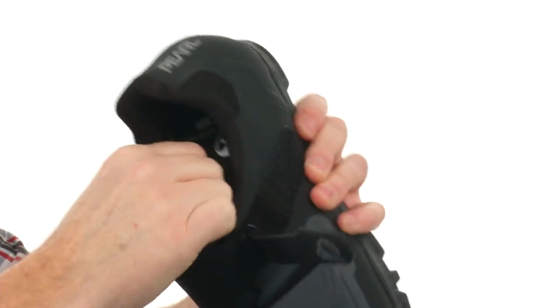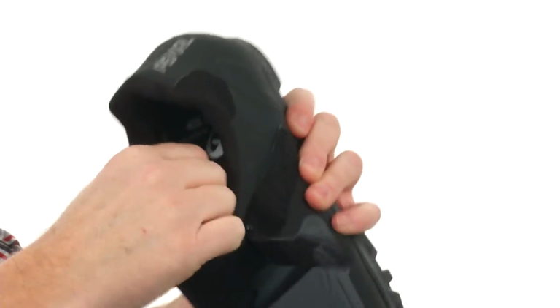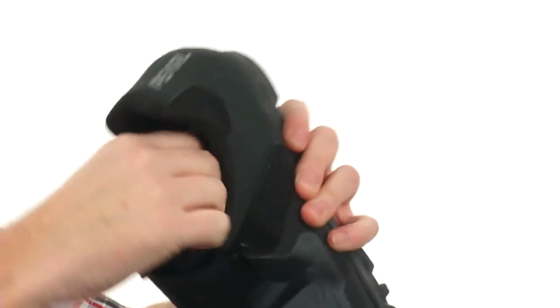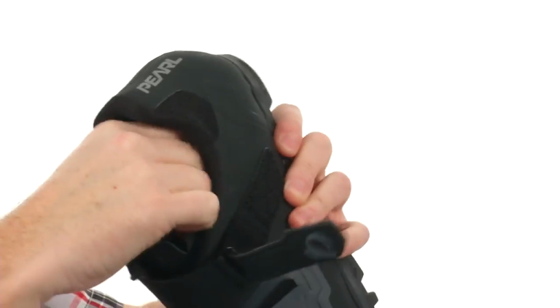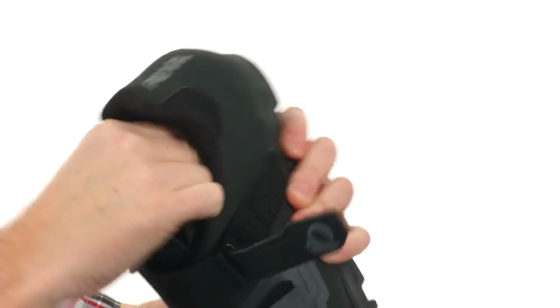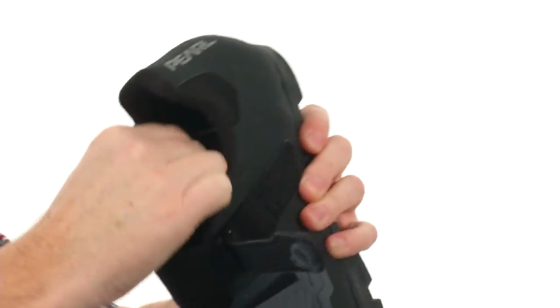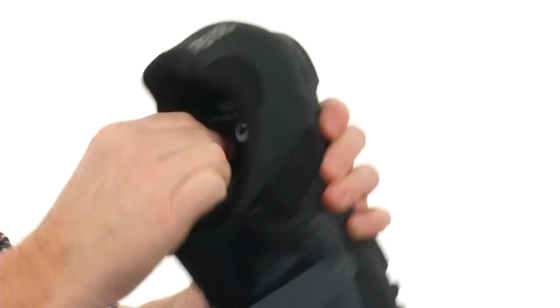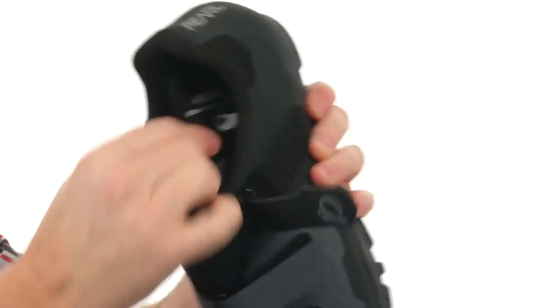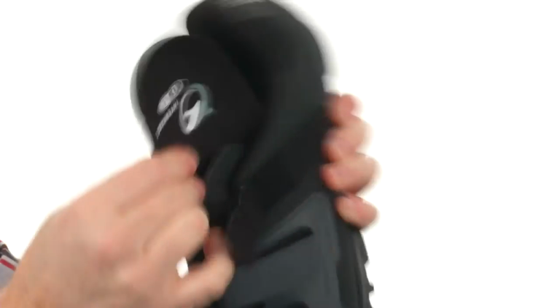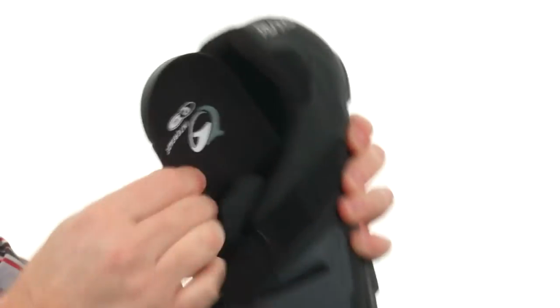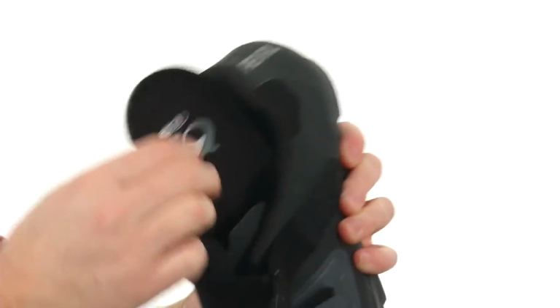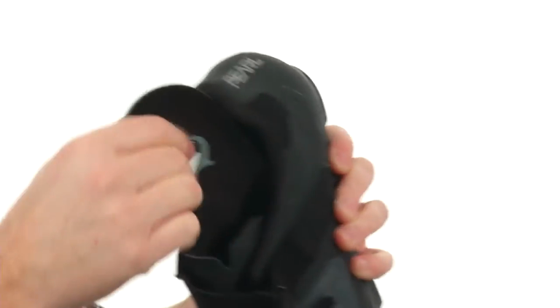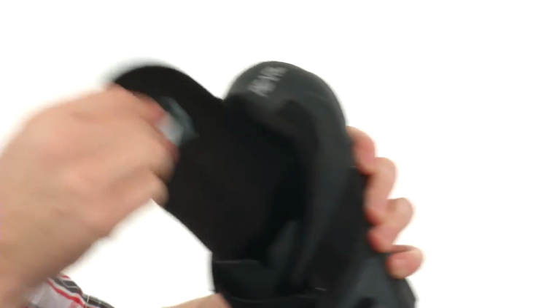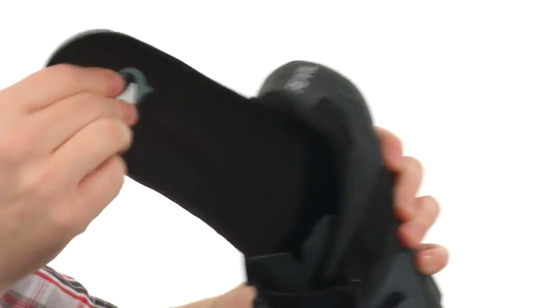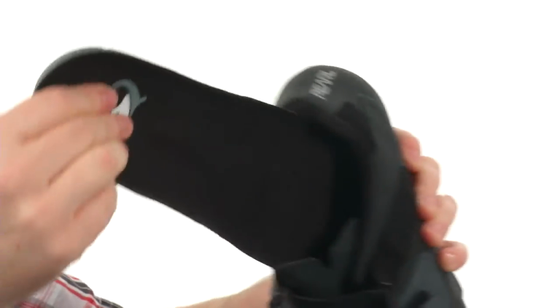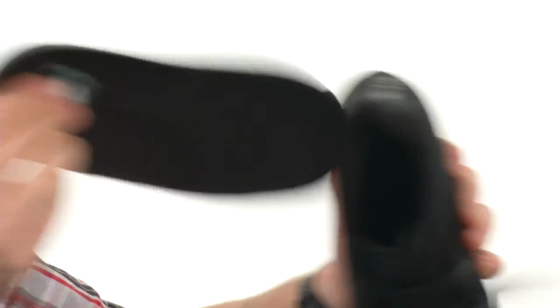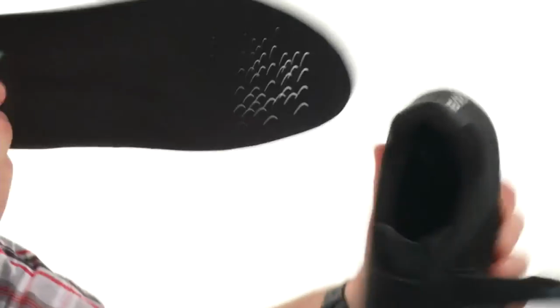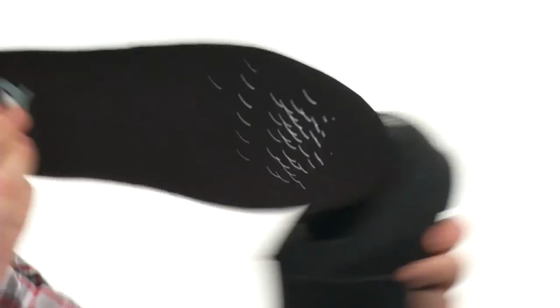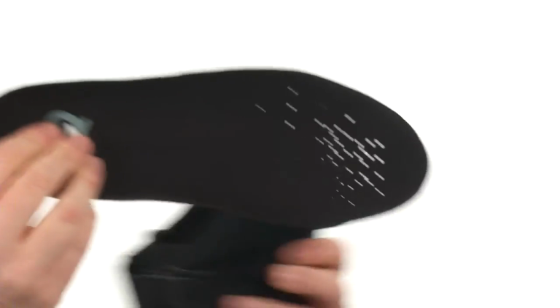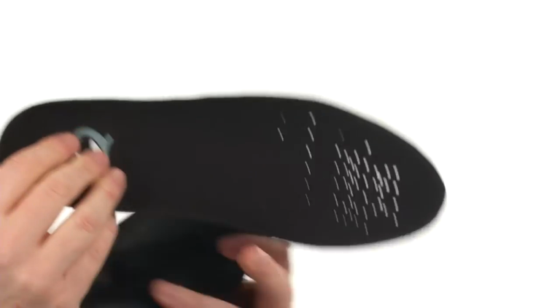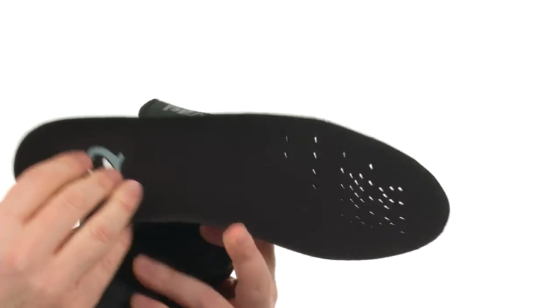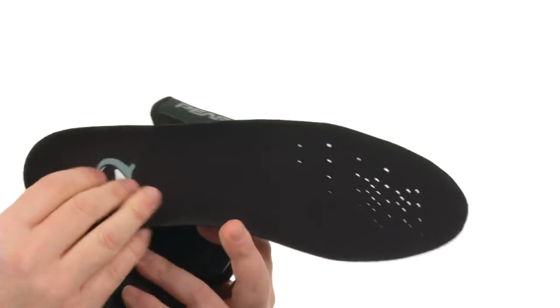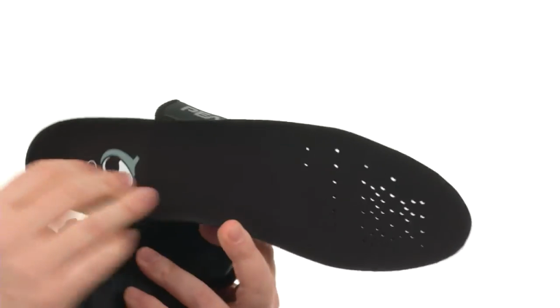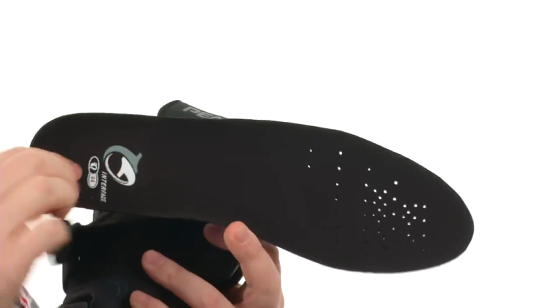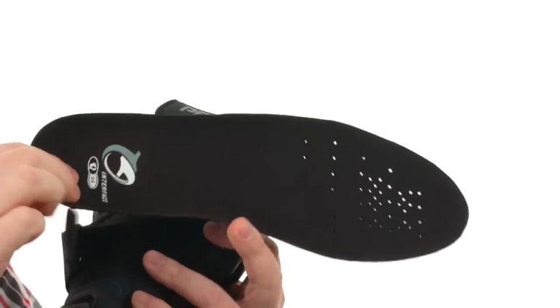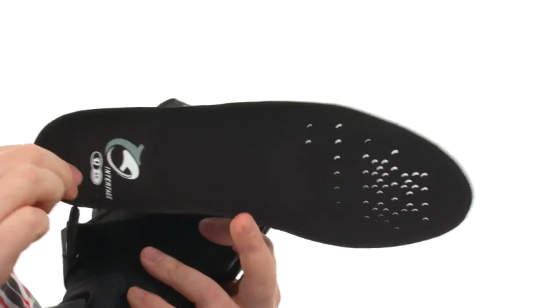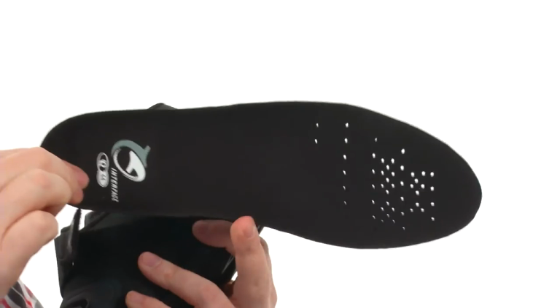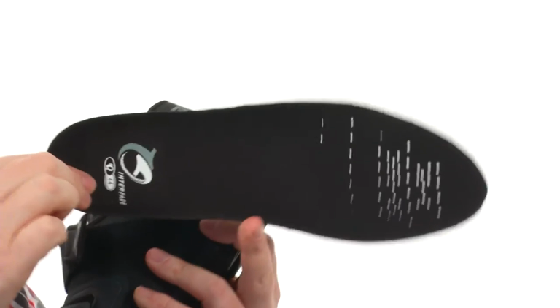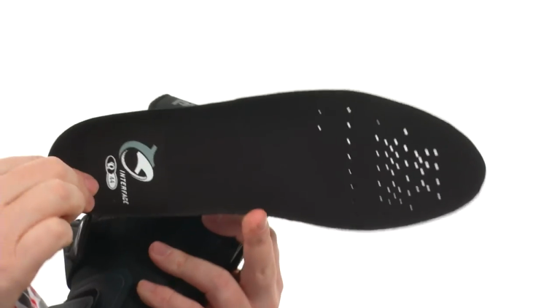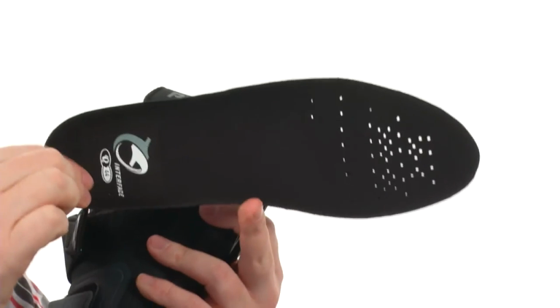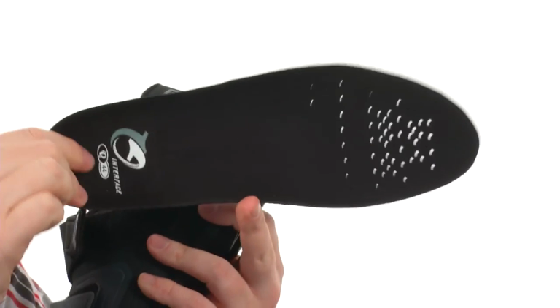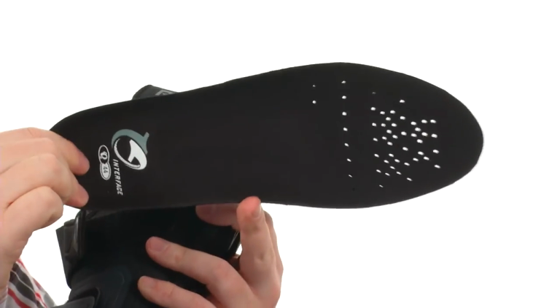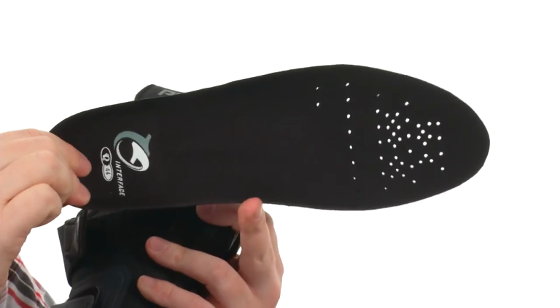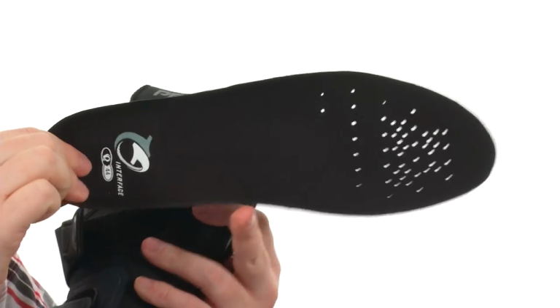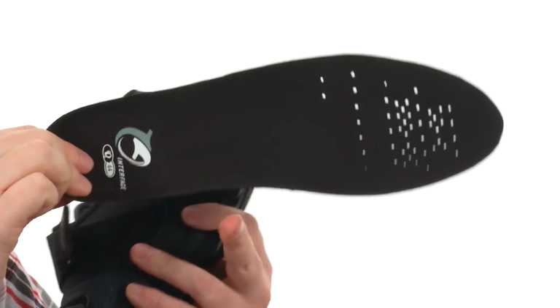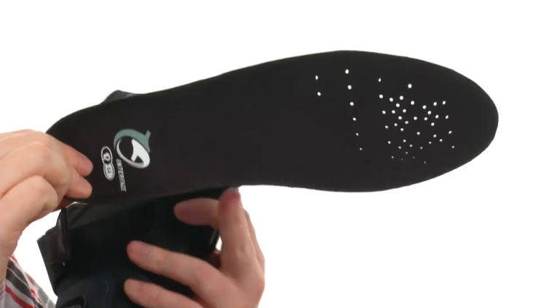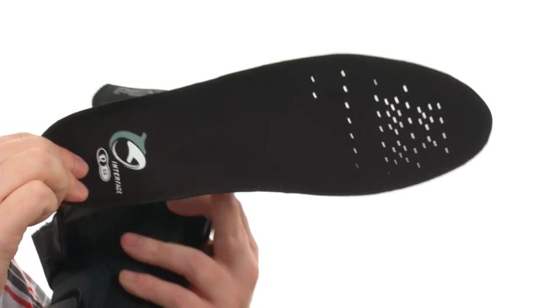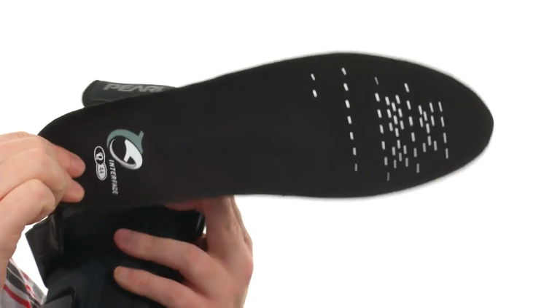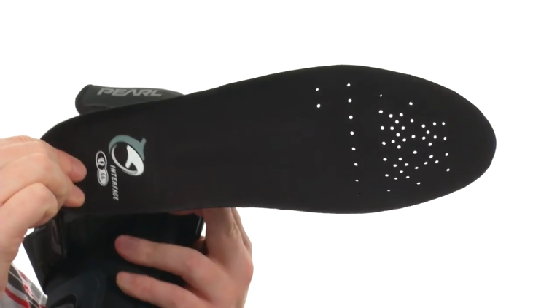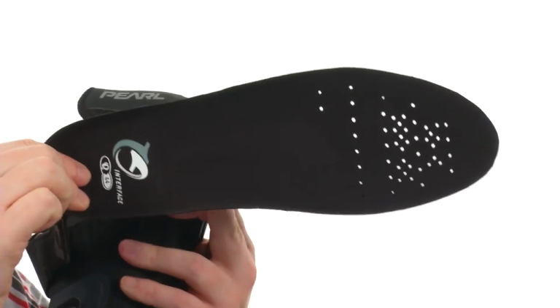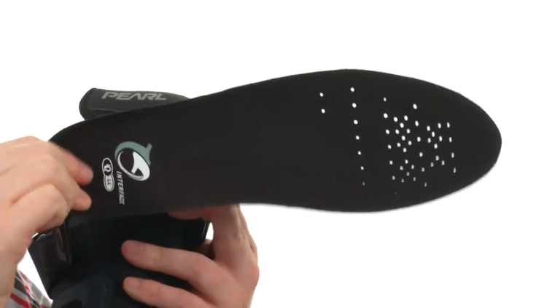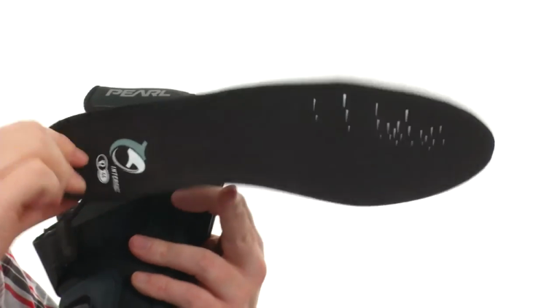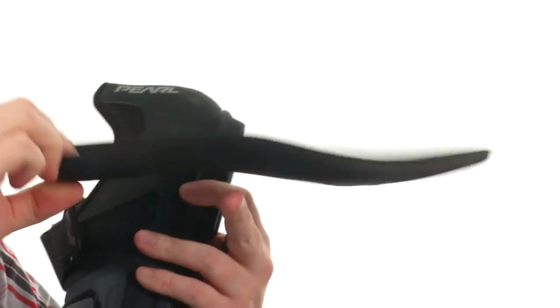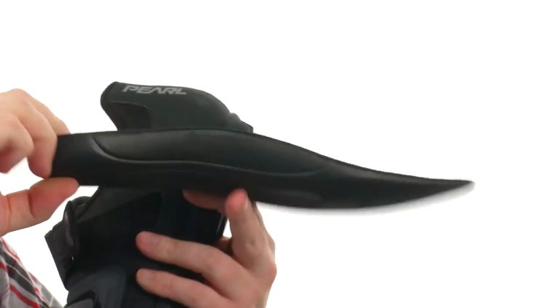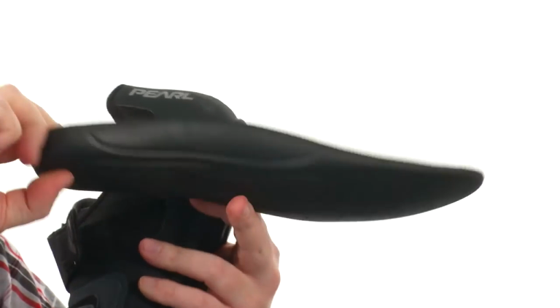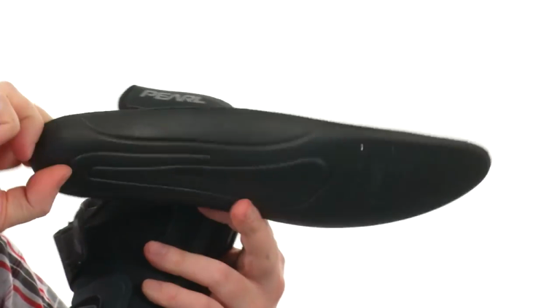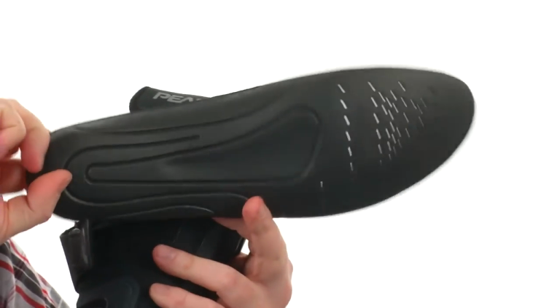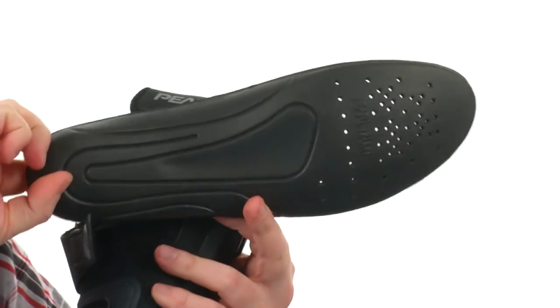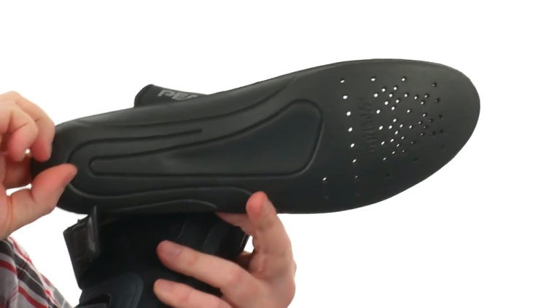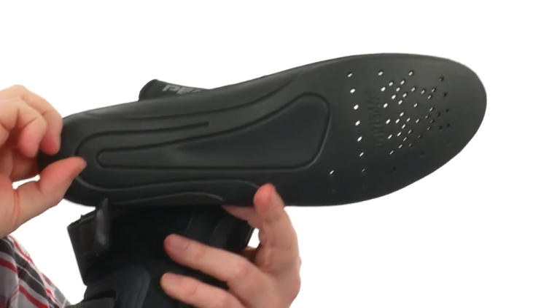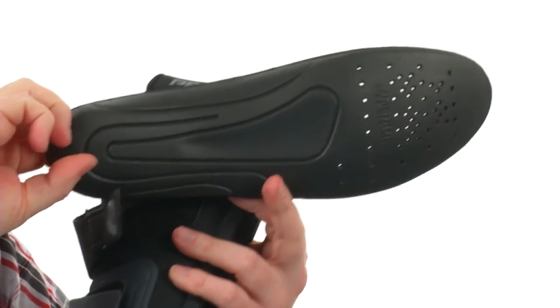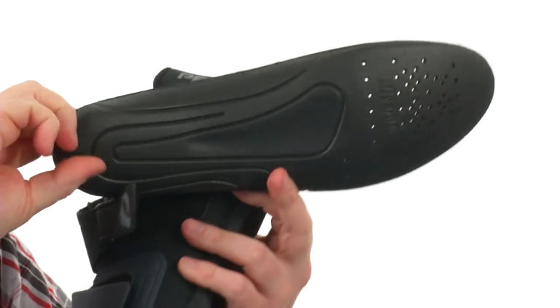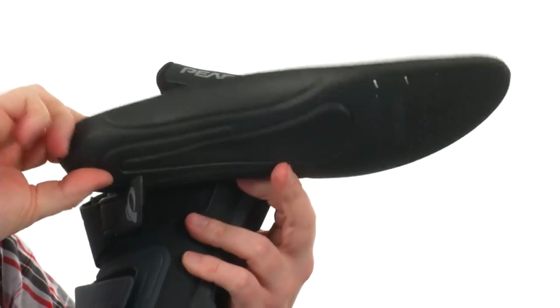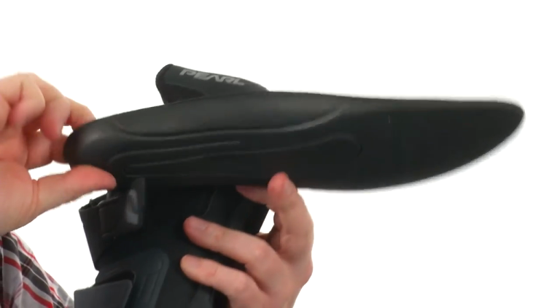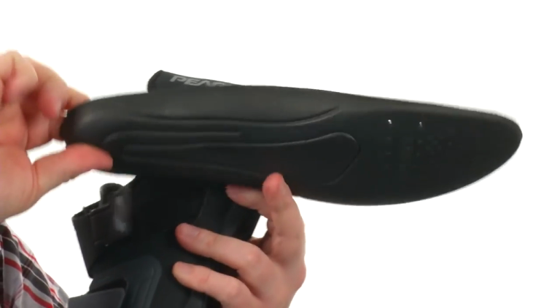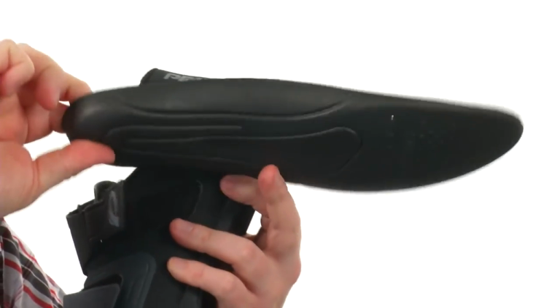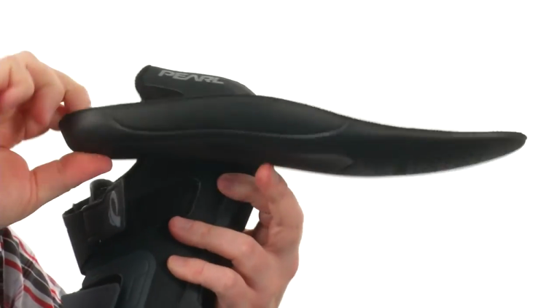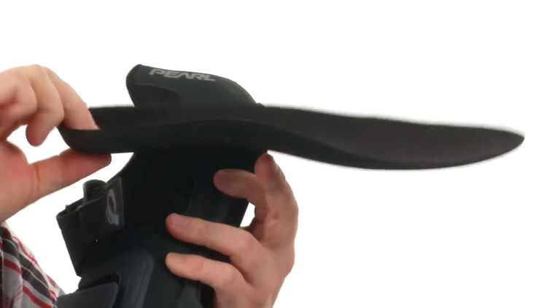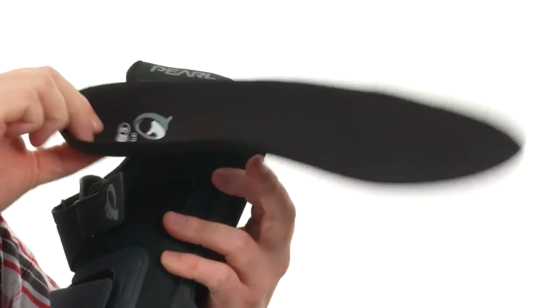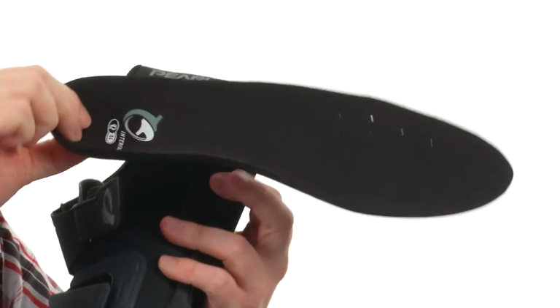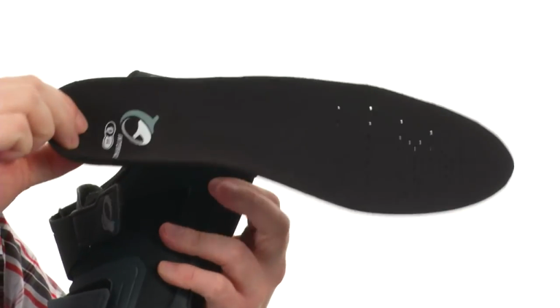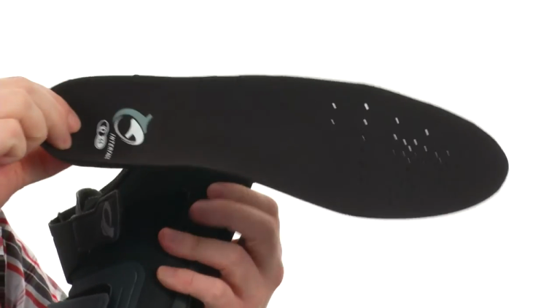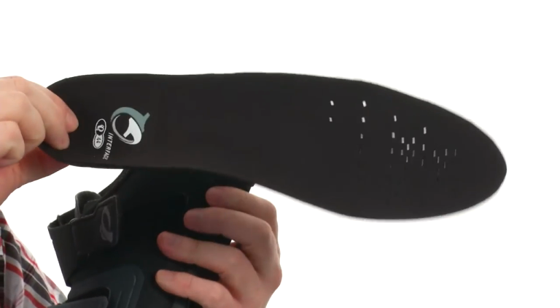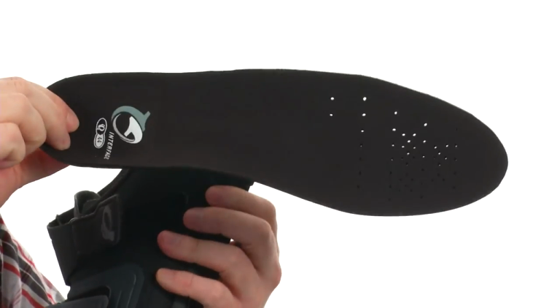Also, a removable footbed — check that out. Plenty of perforations up front, arch support and cushioning.